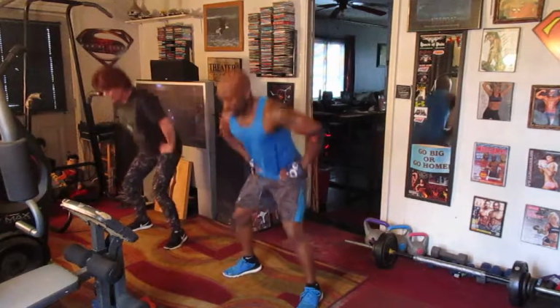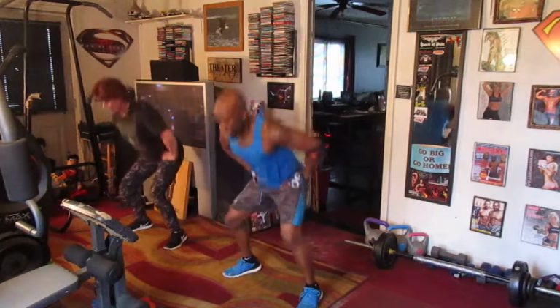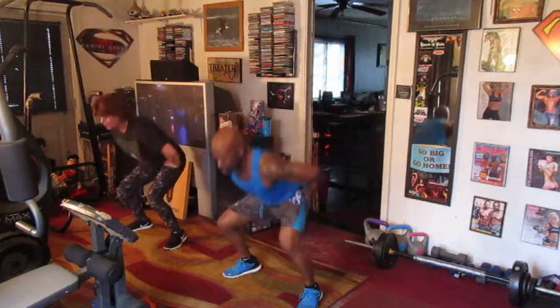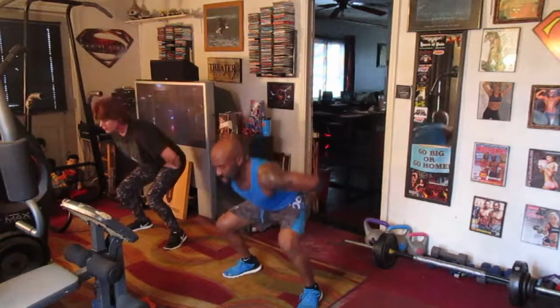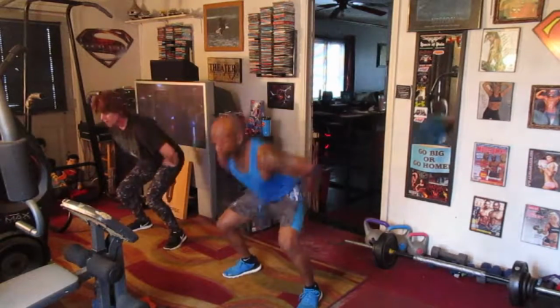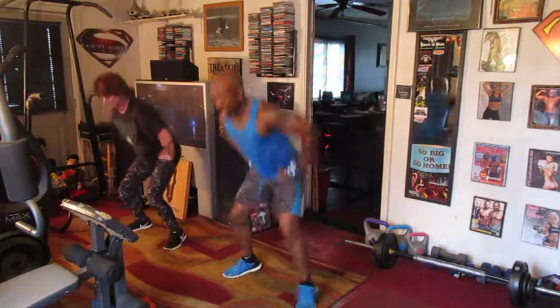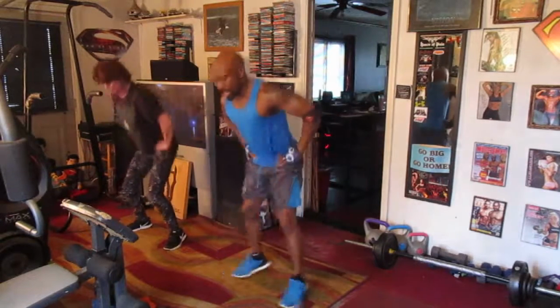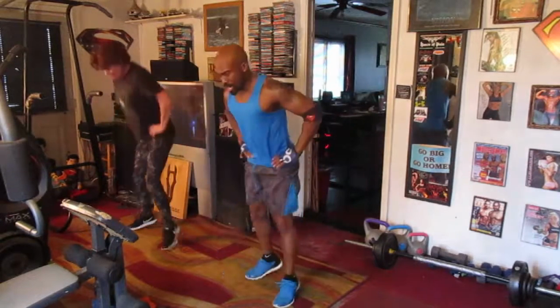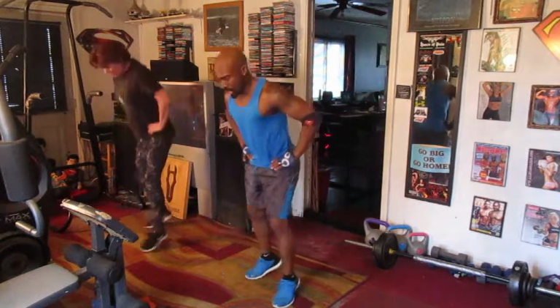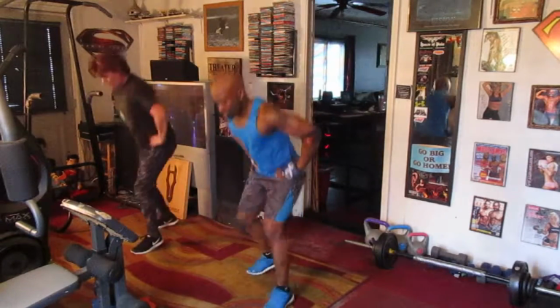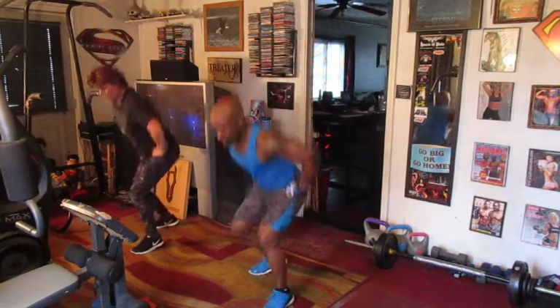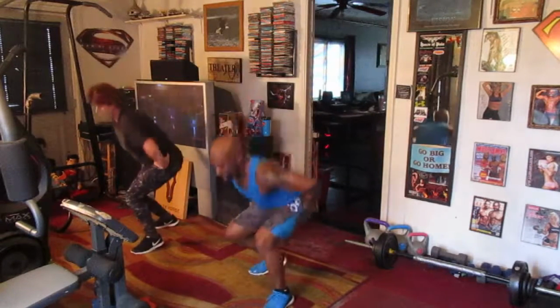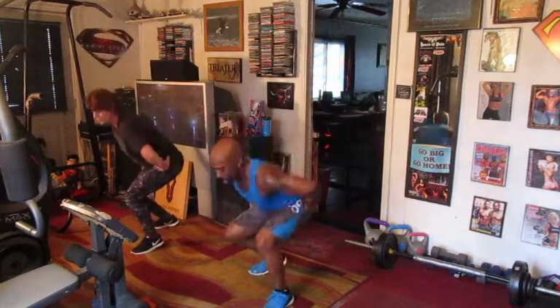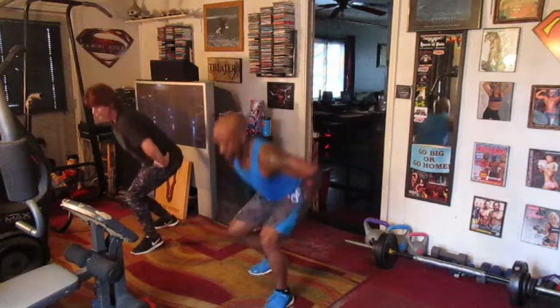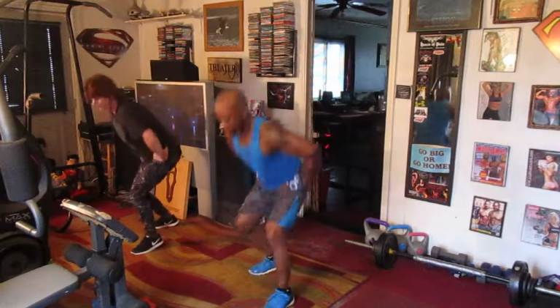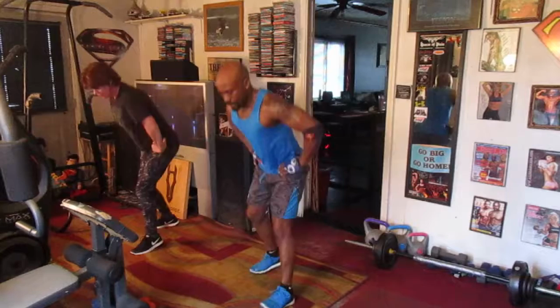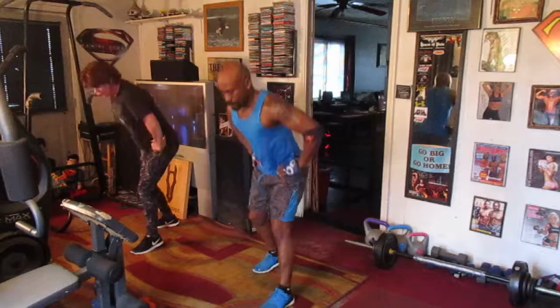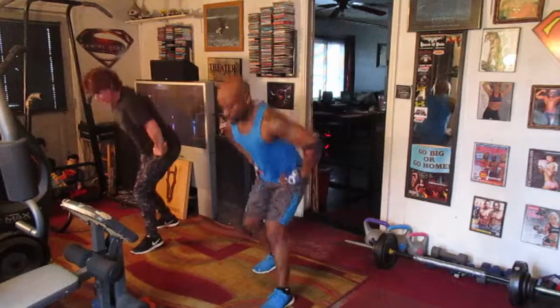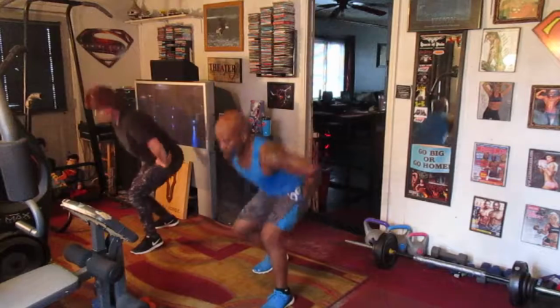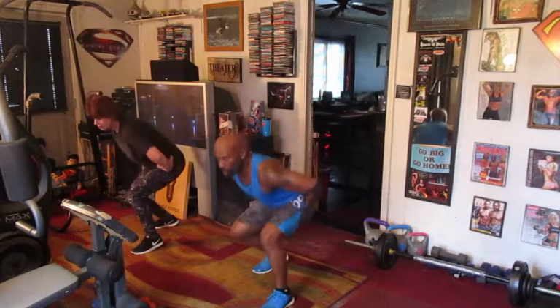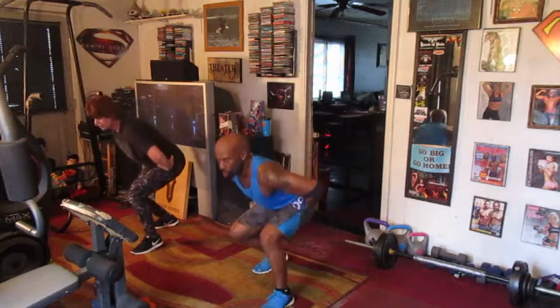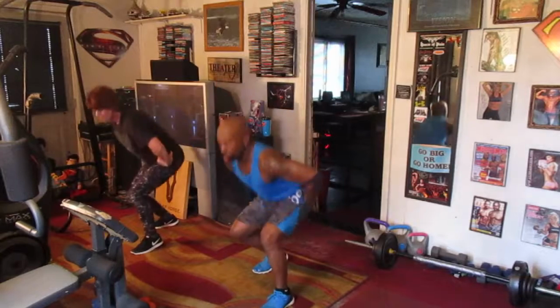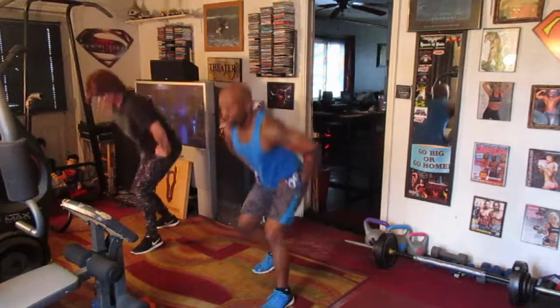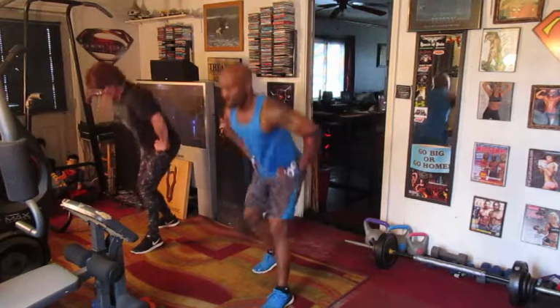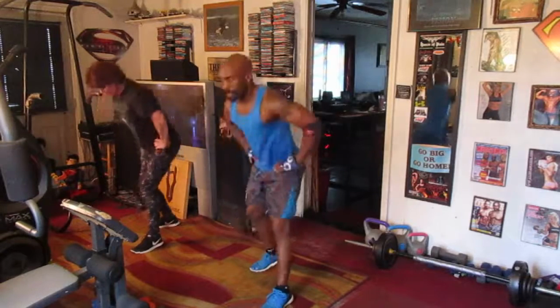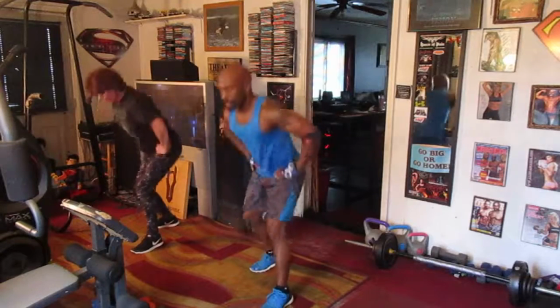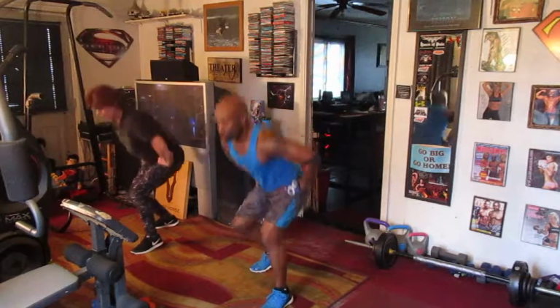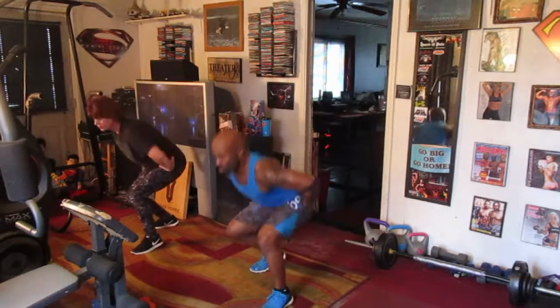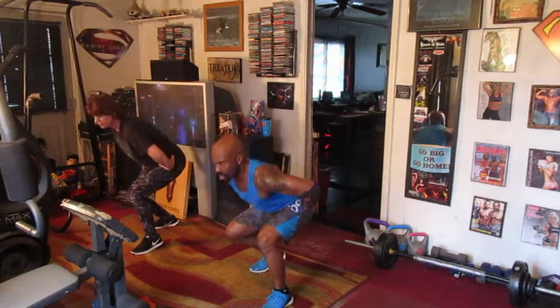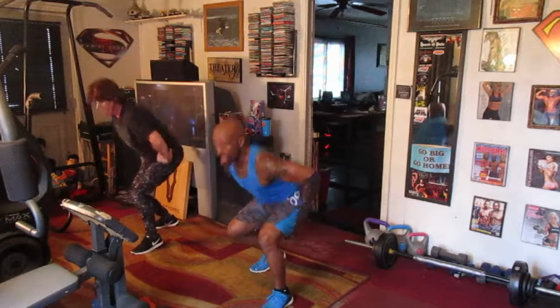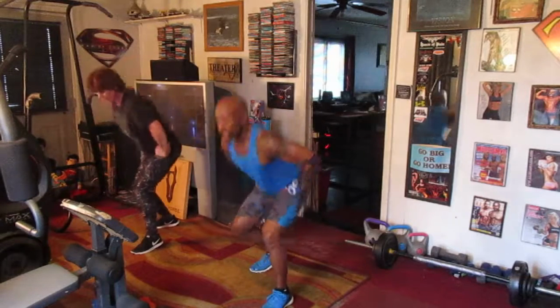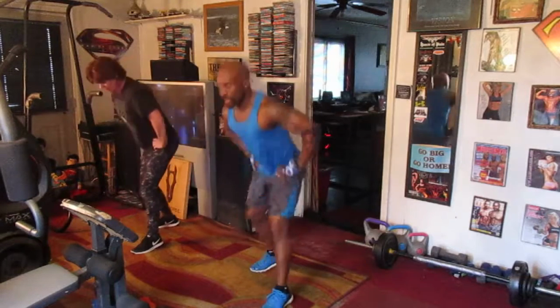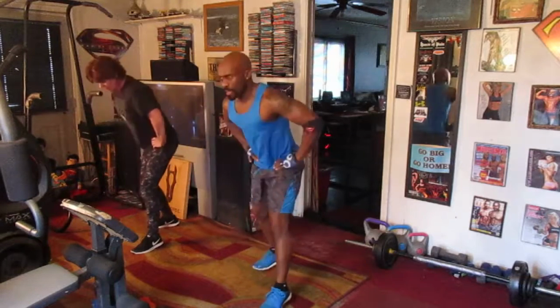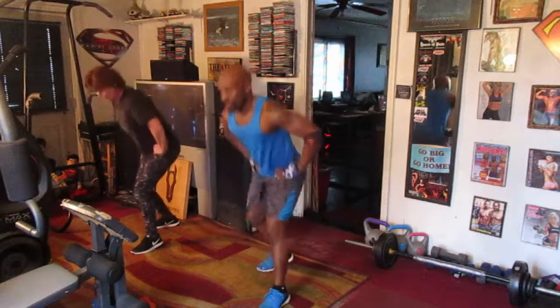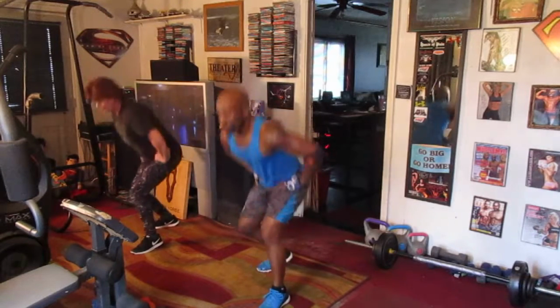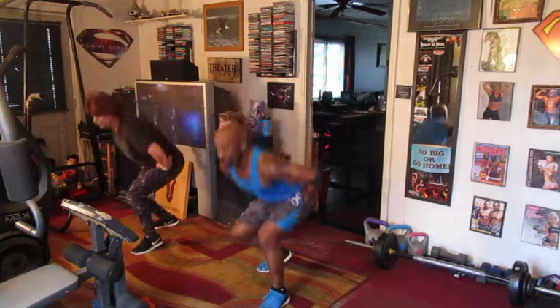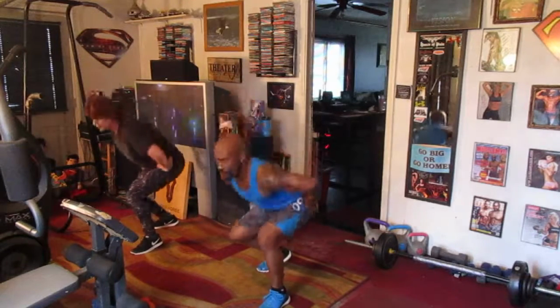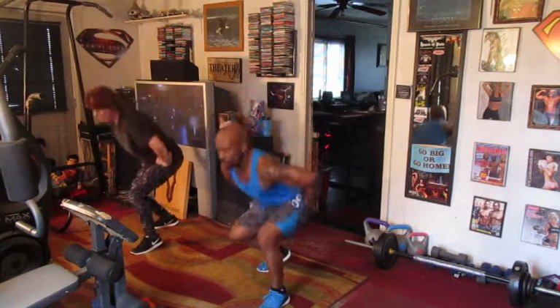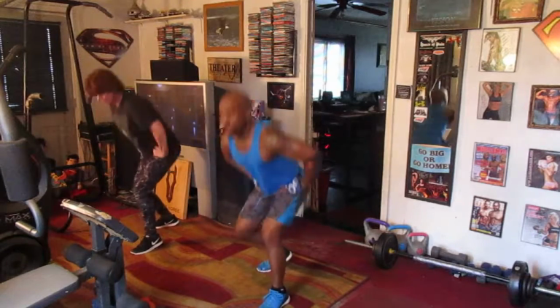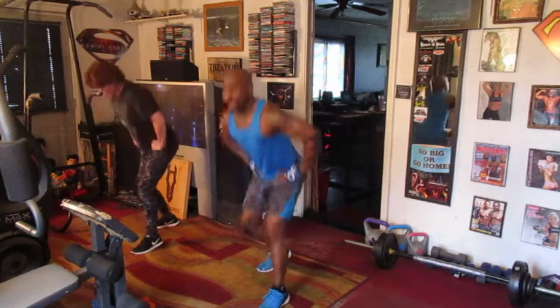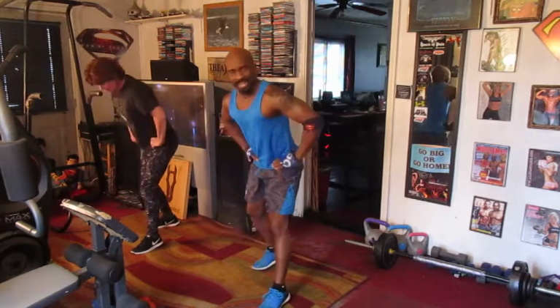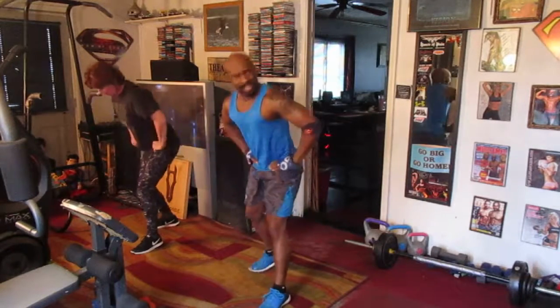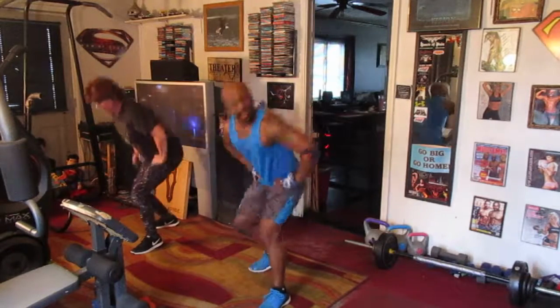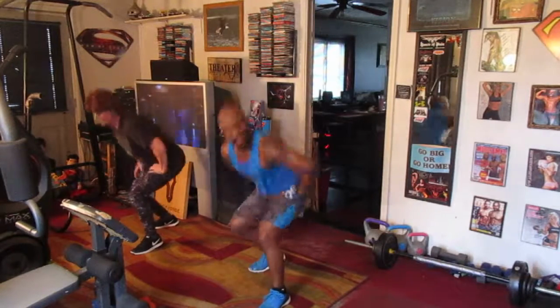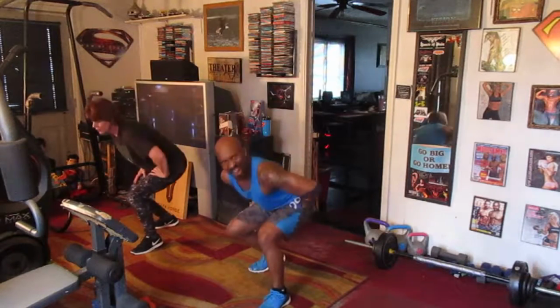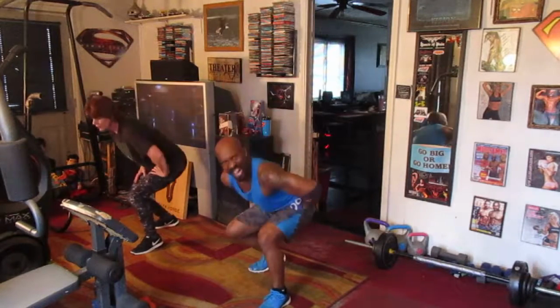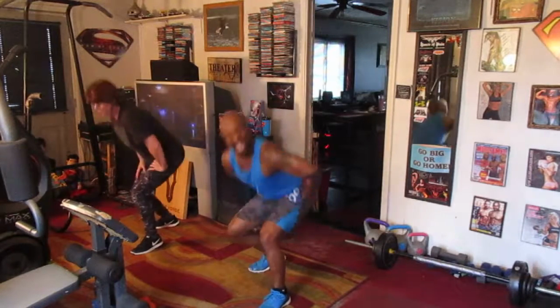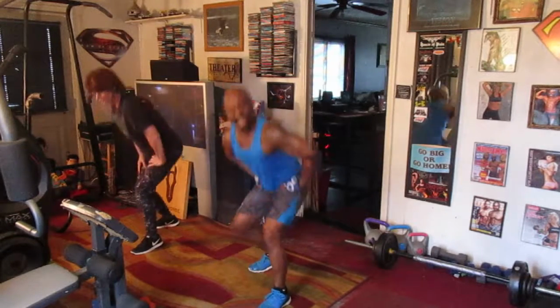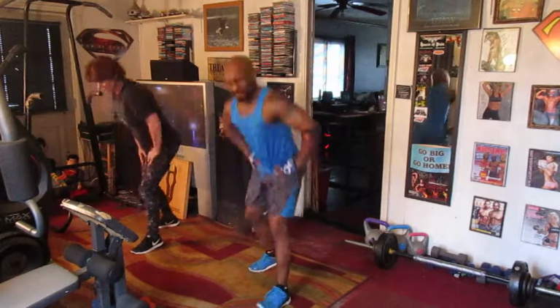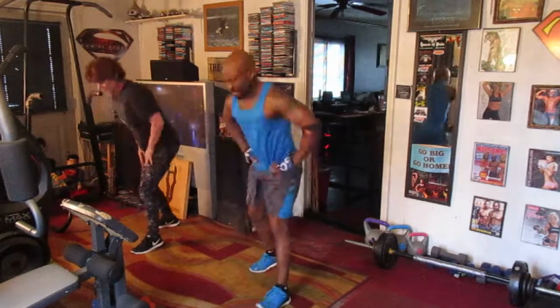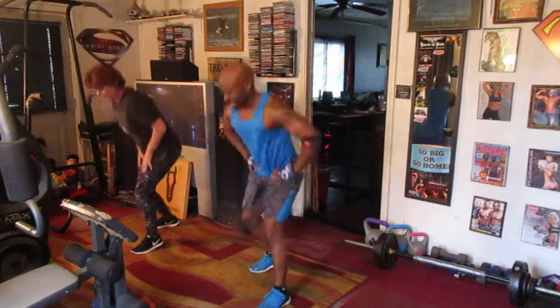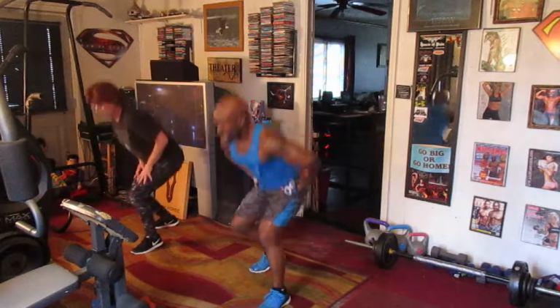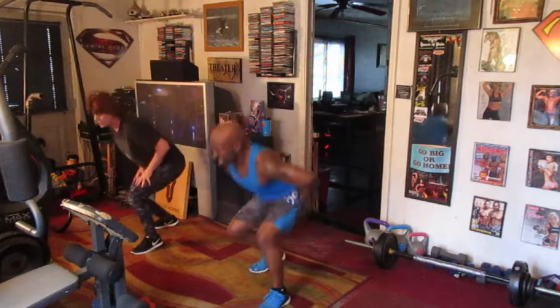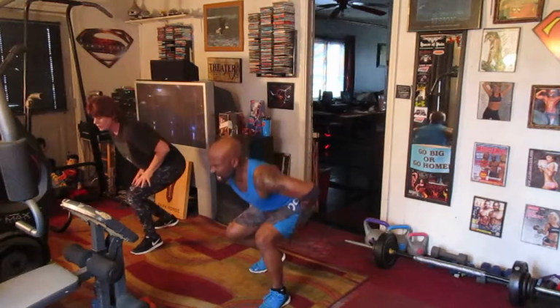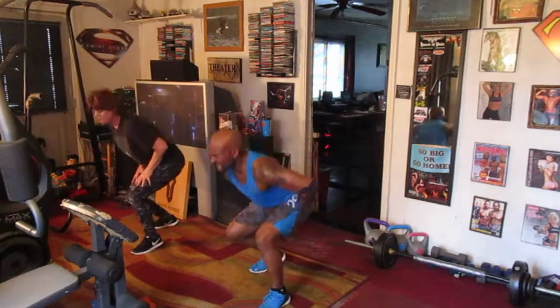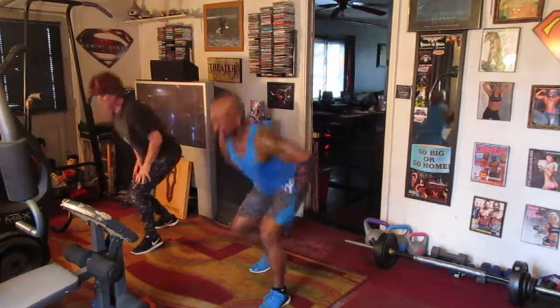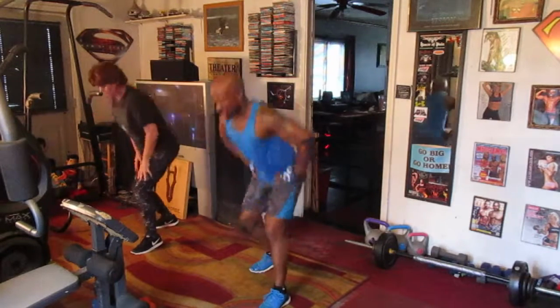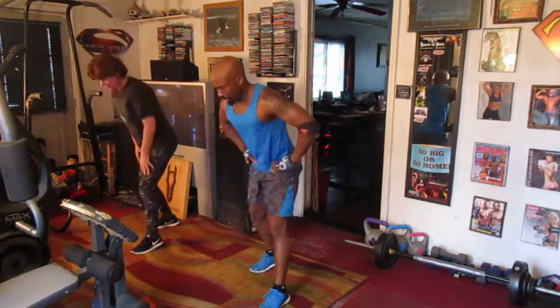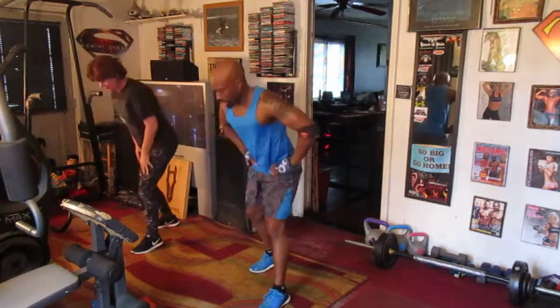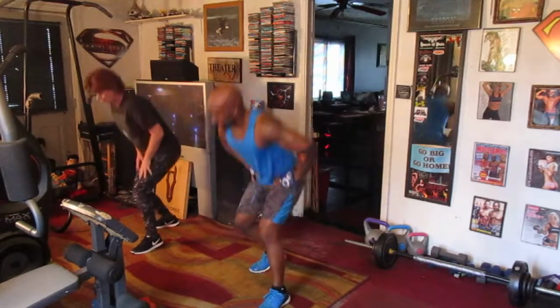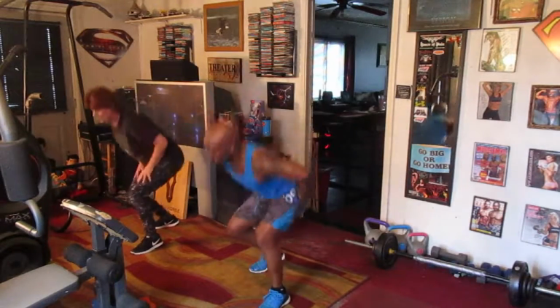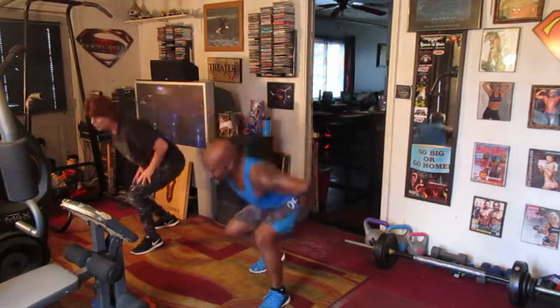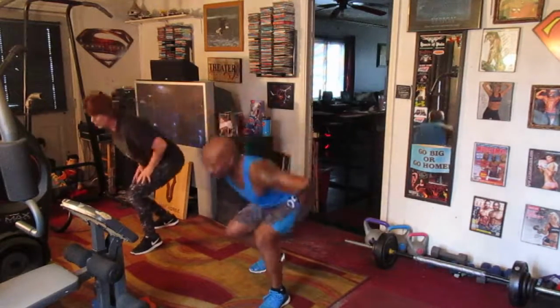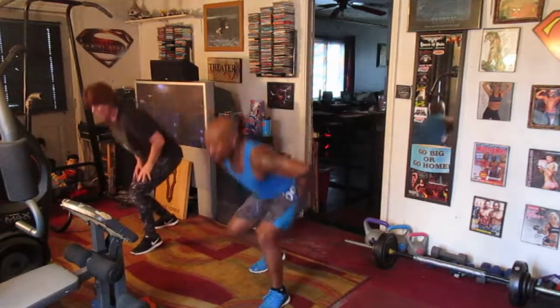Lunge left, right here. One, two, three, four, five, six, seven.